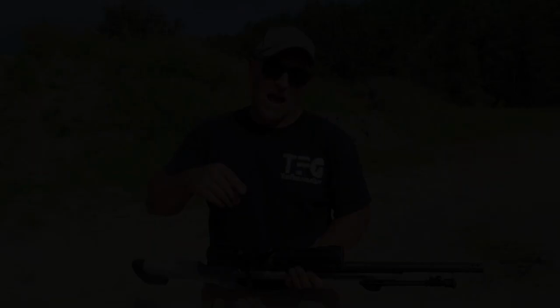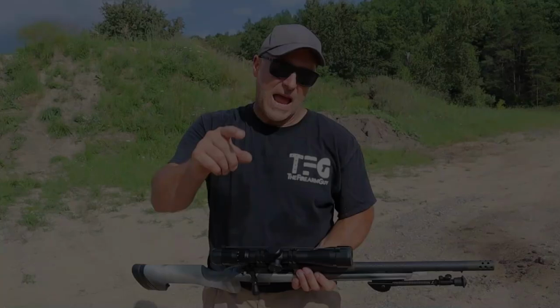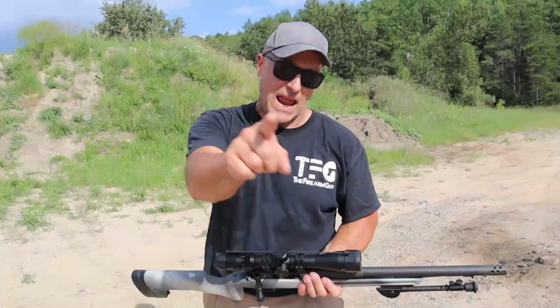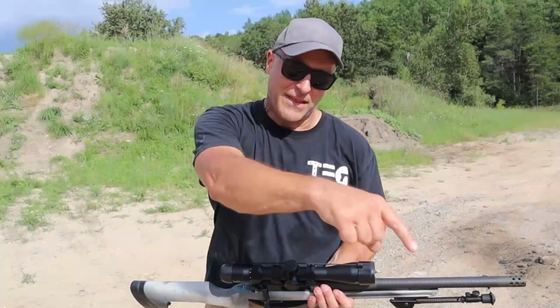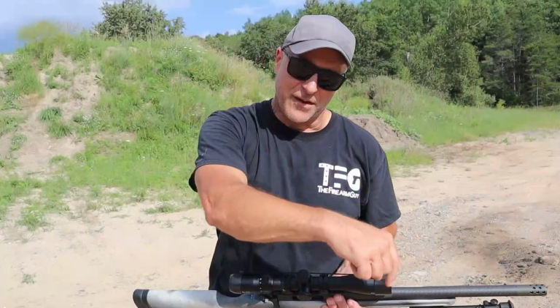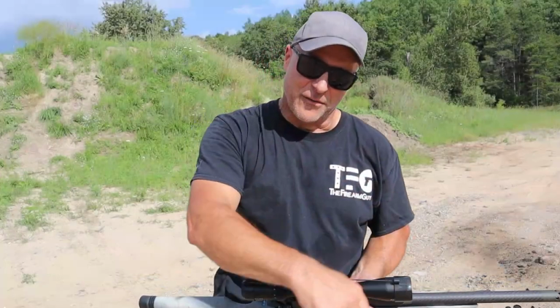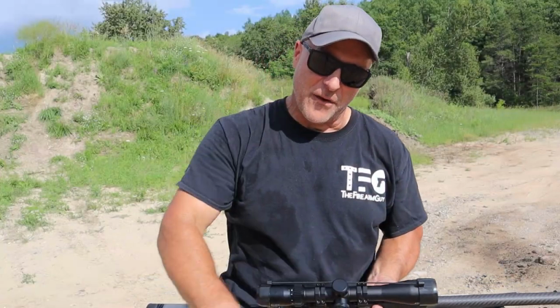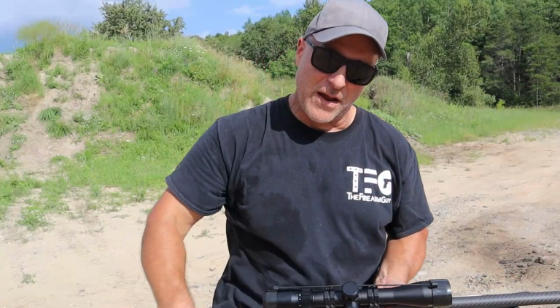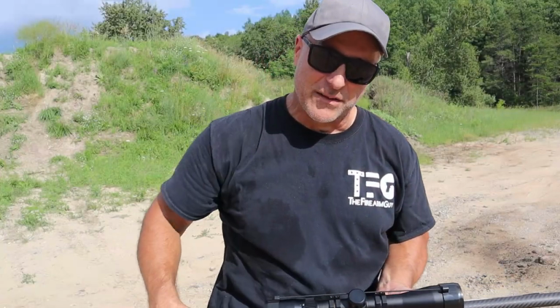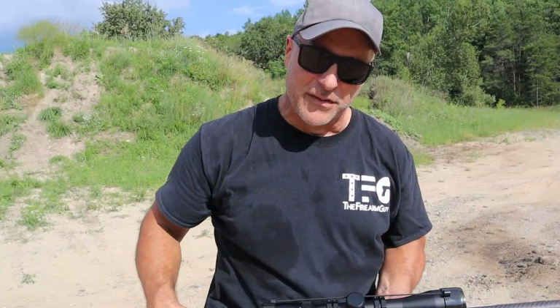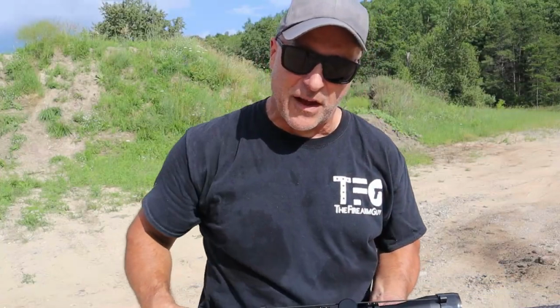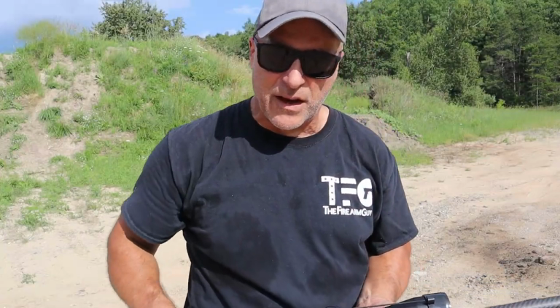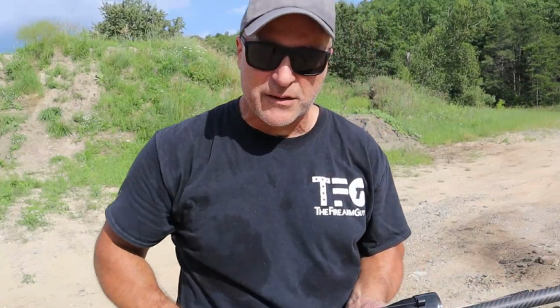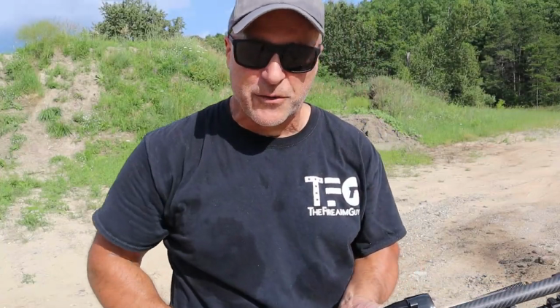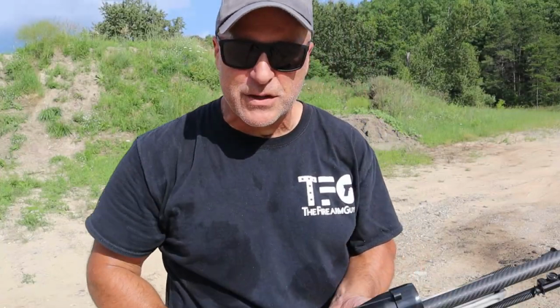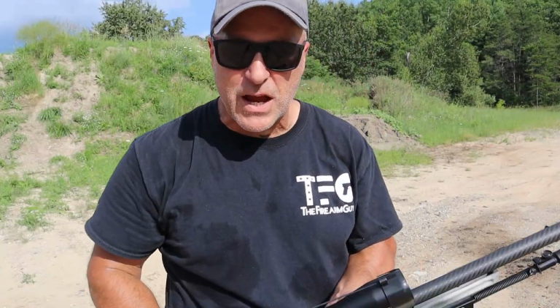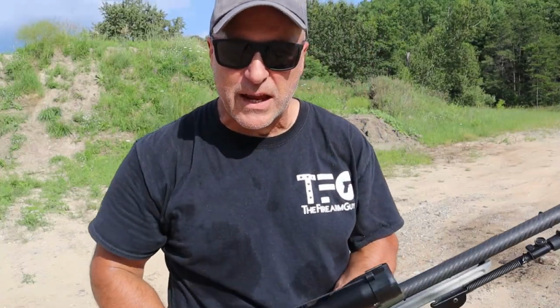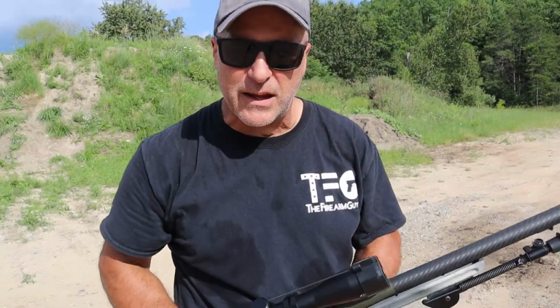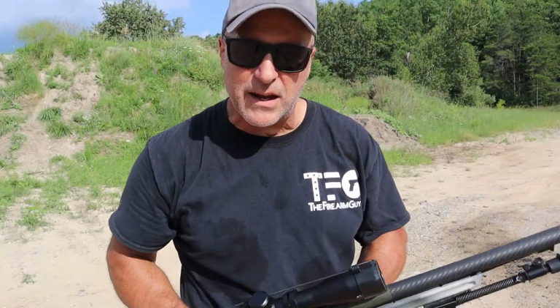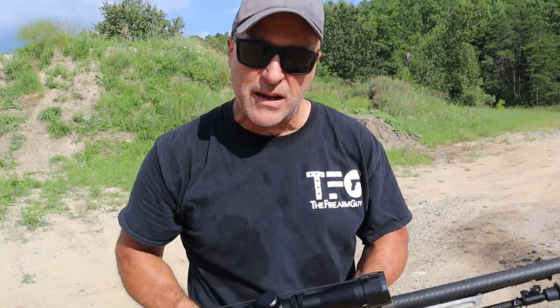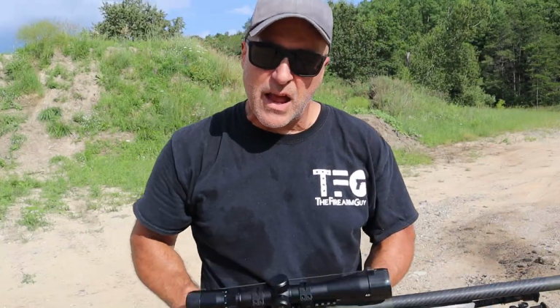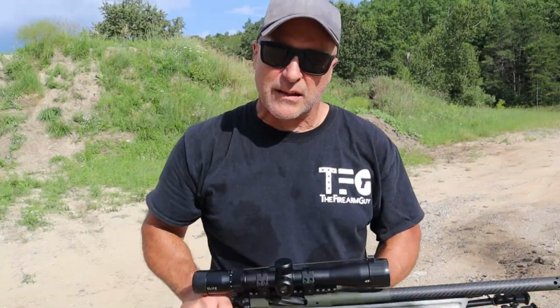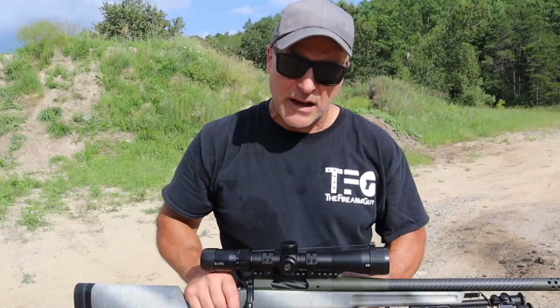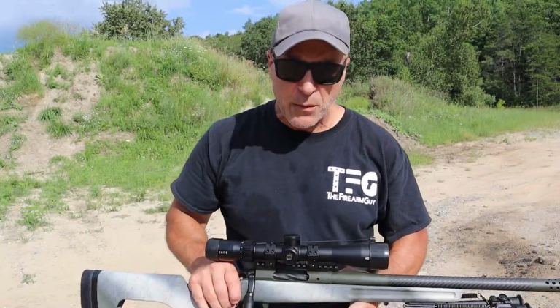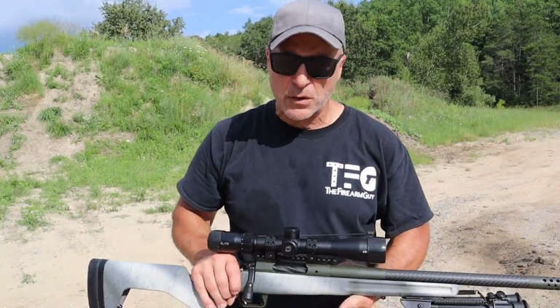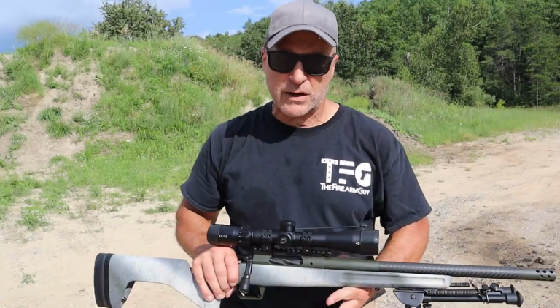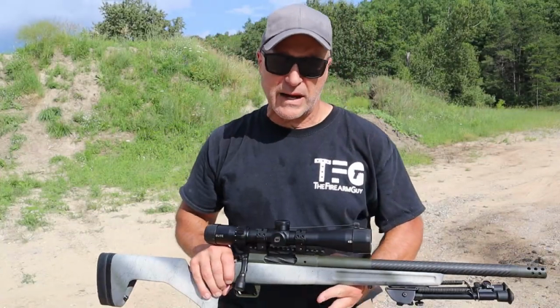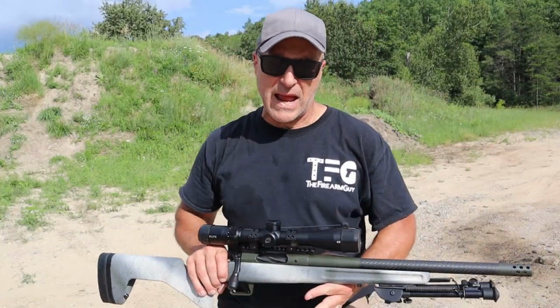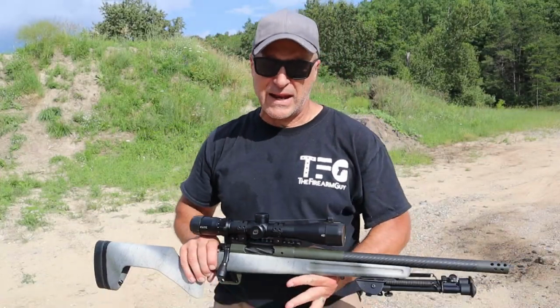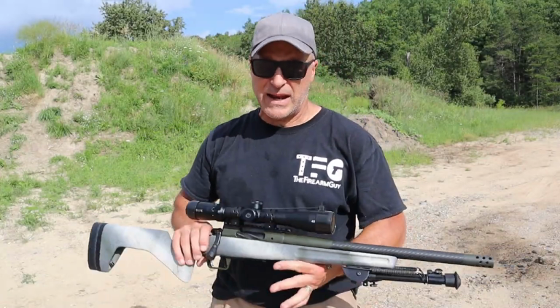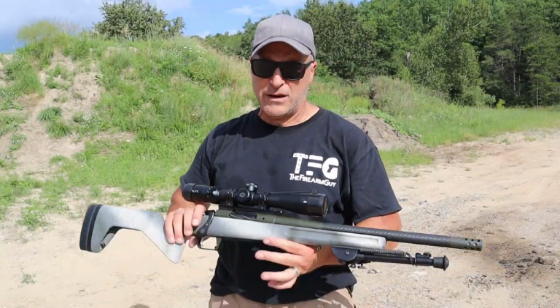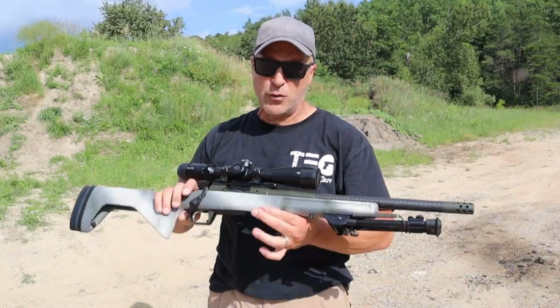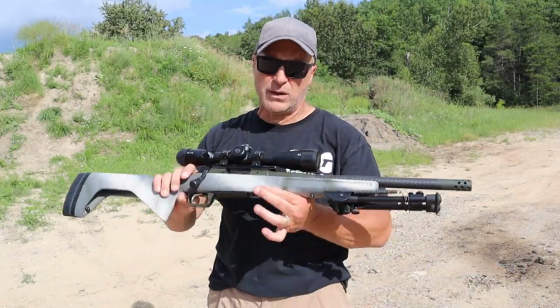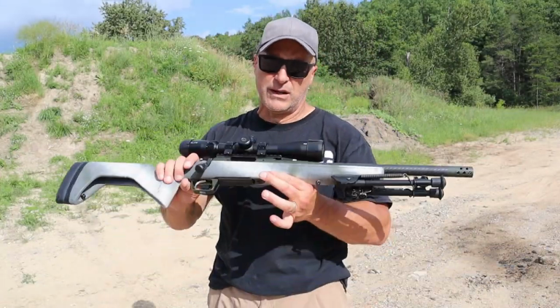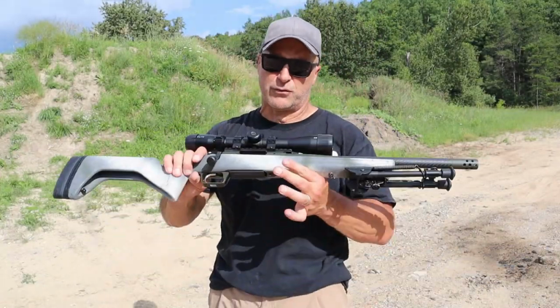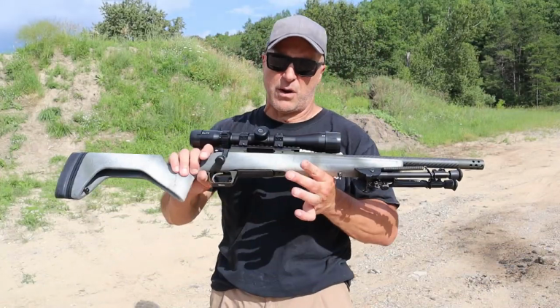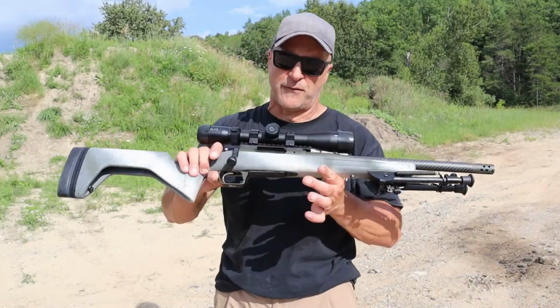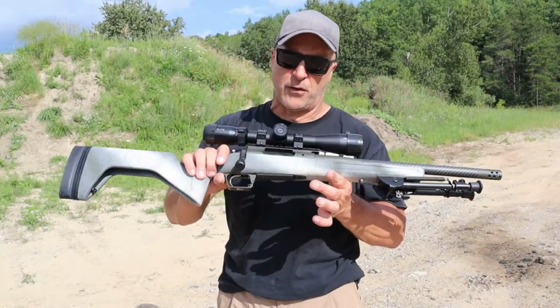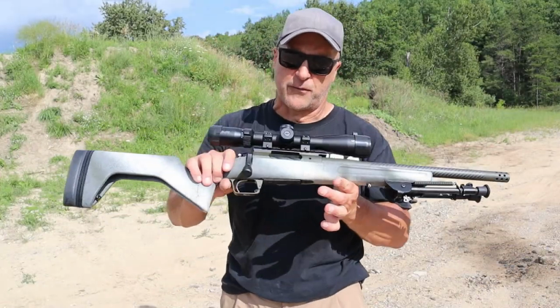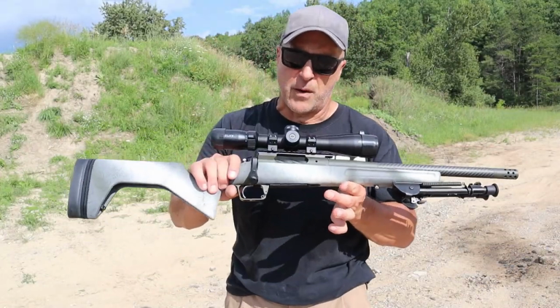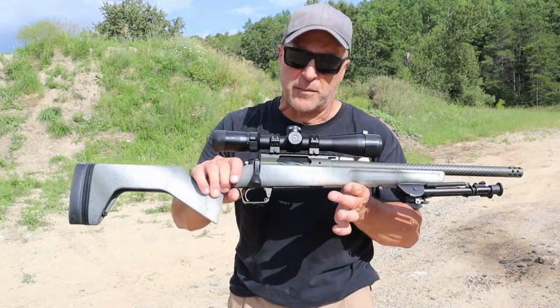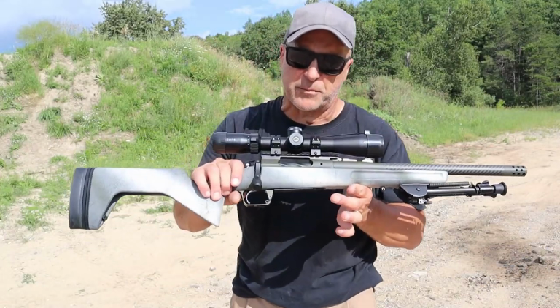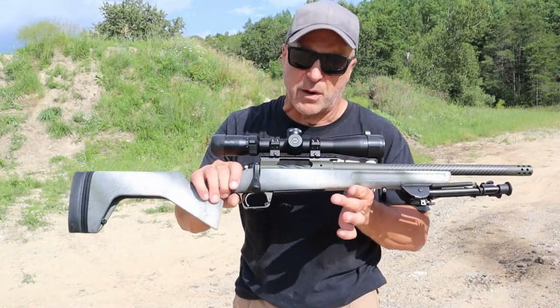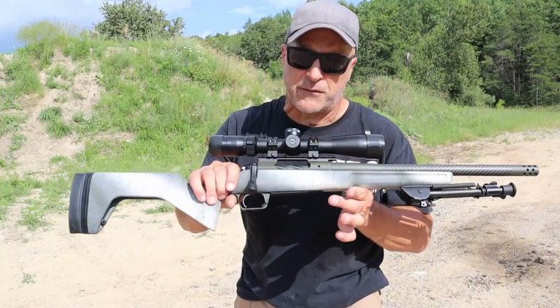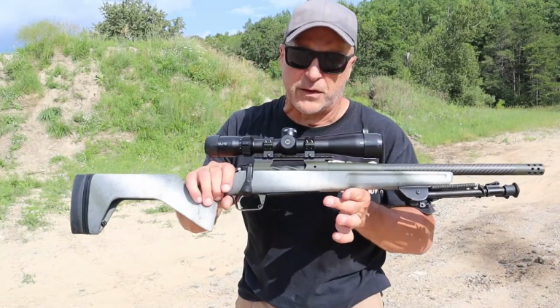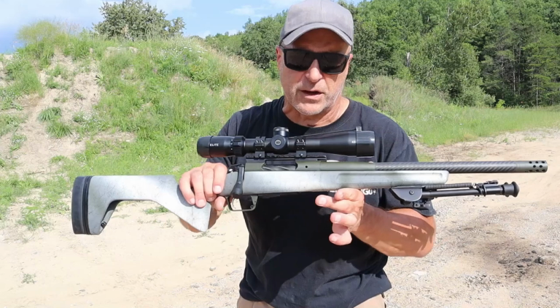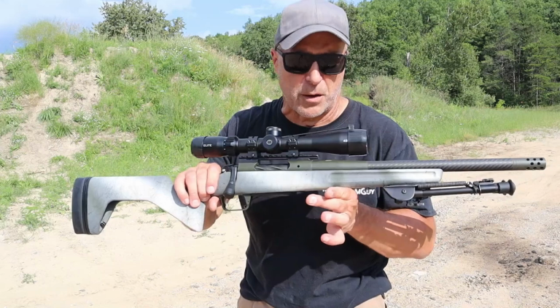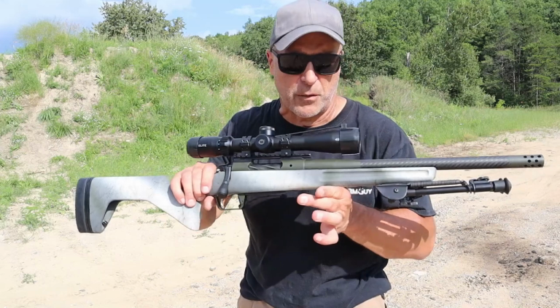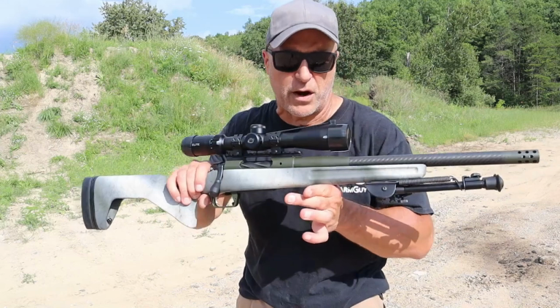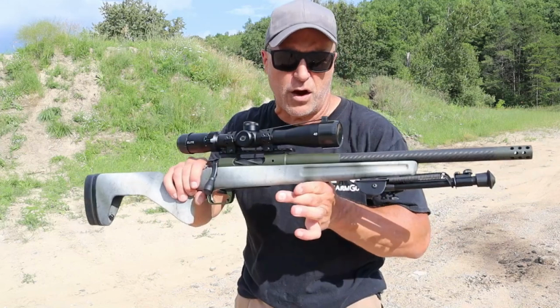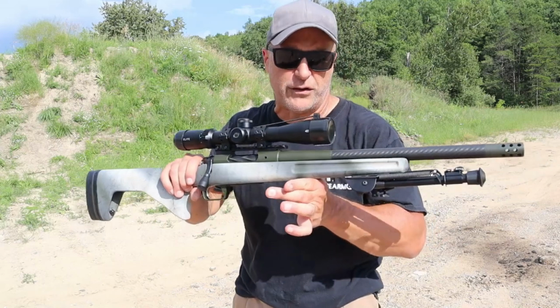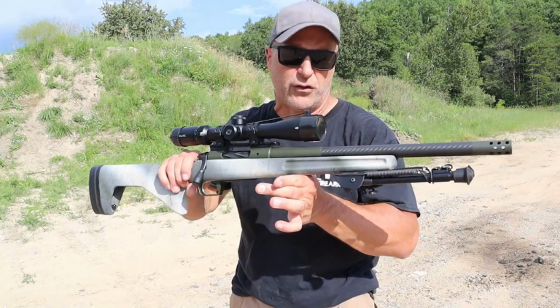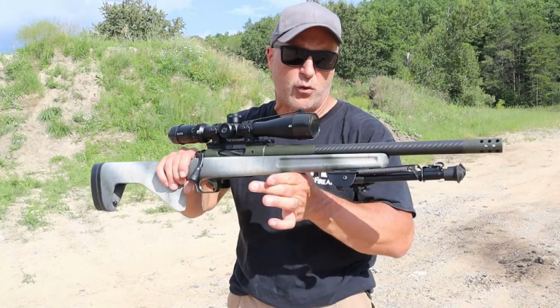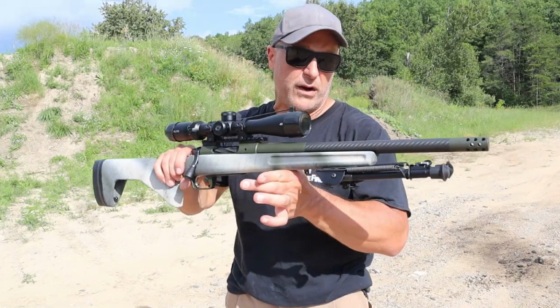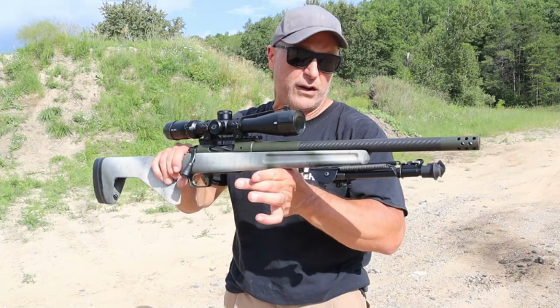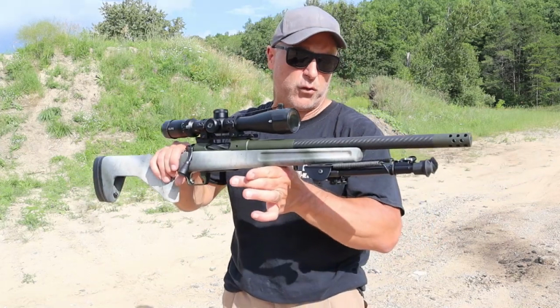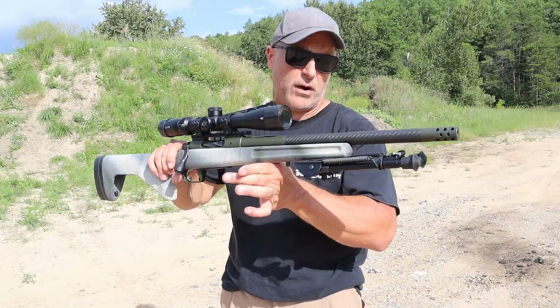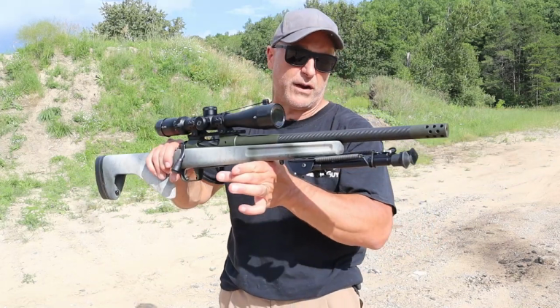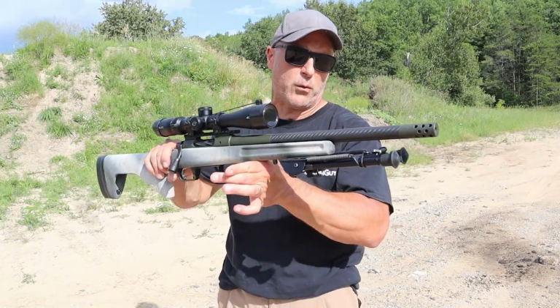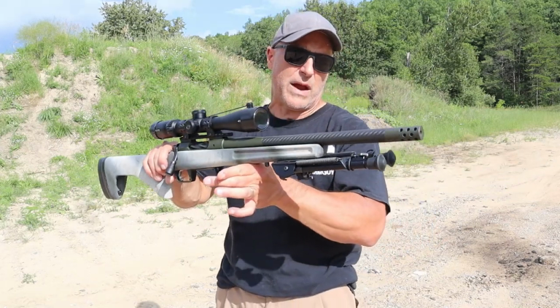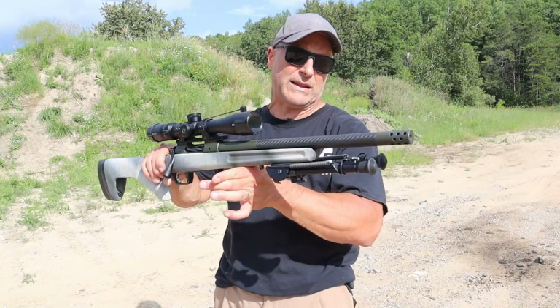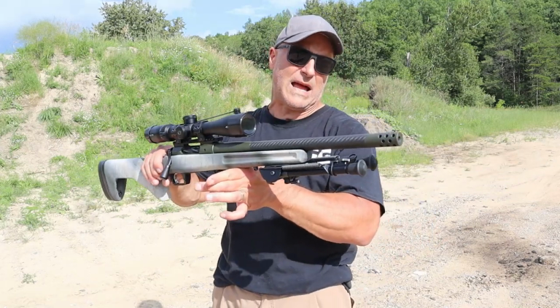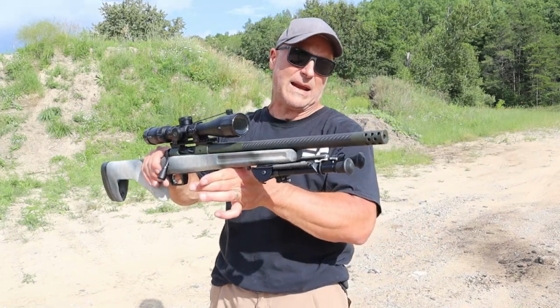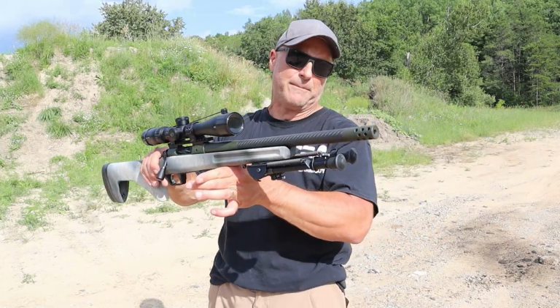Hey there friends, thanks for checking in. Today we're looking at a new release rifle from Springfield Armory called the 2020 Redline.